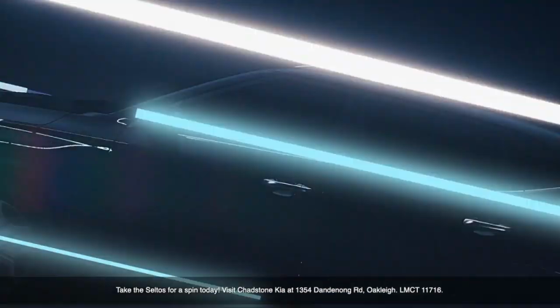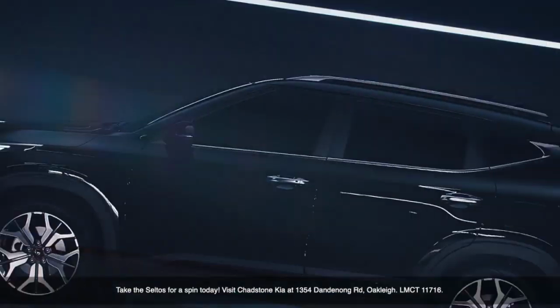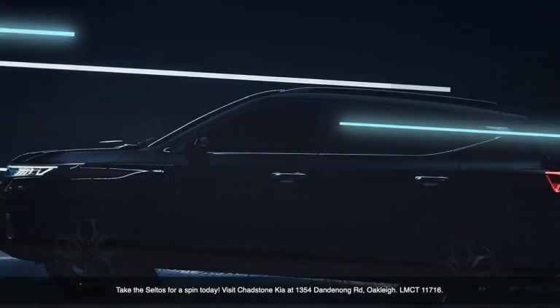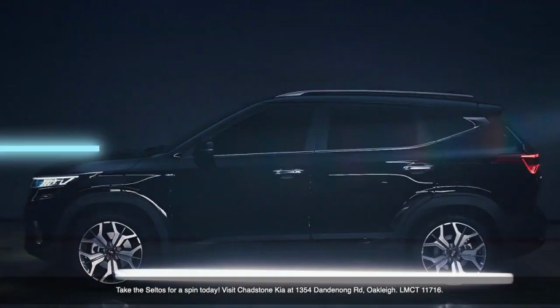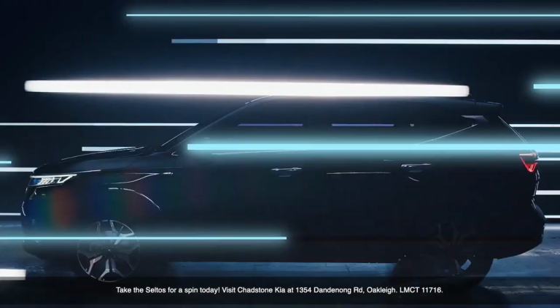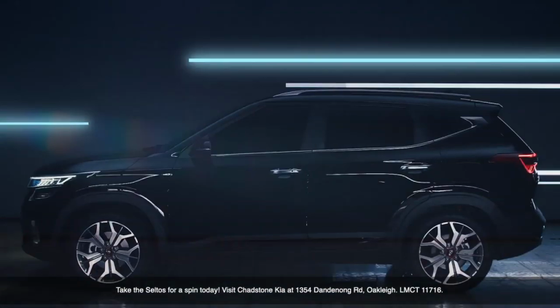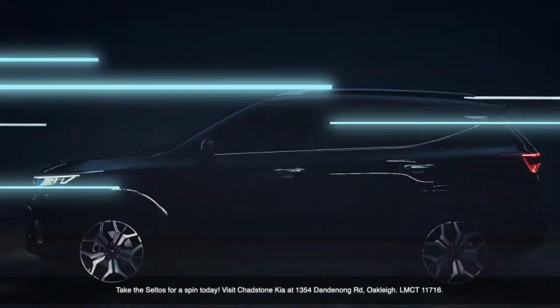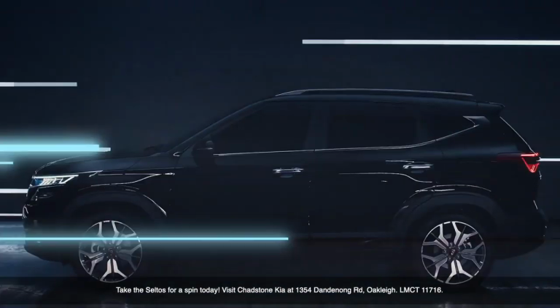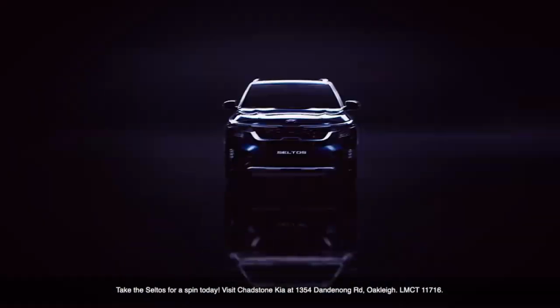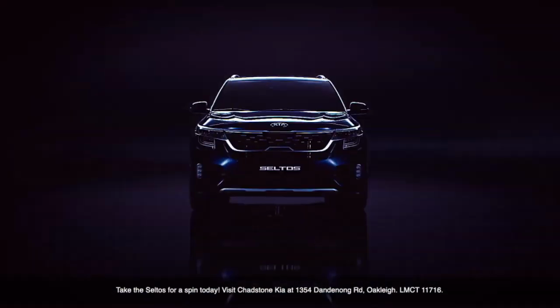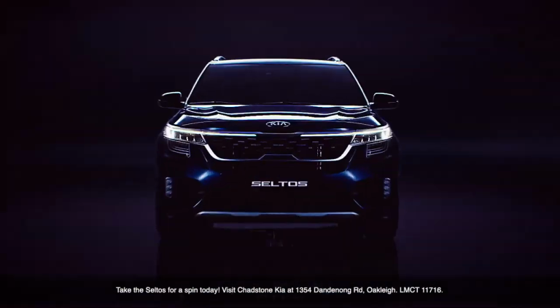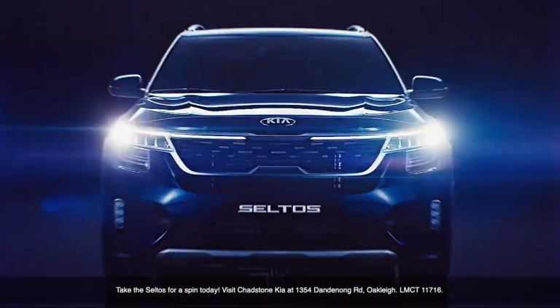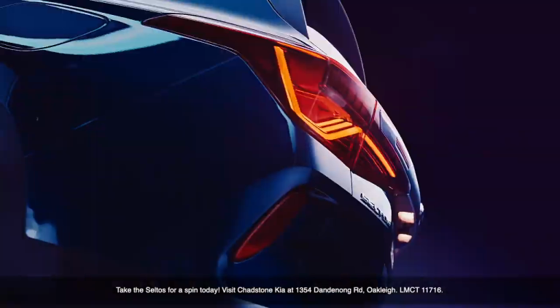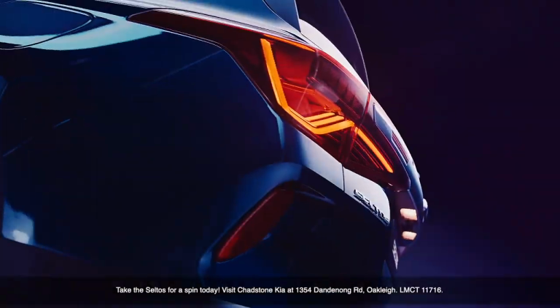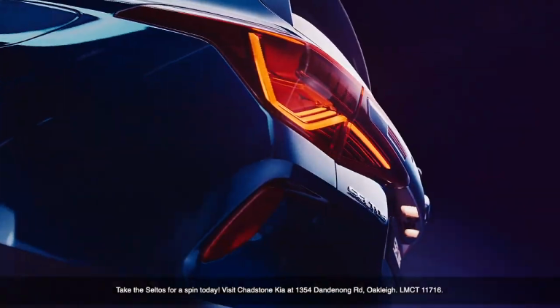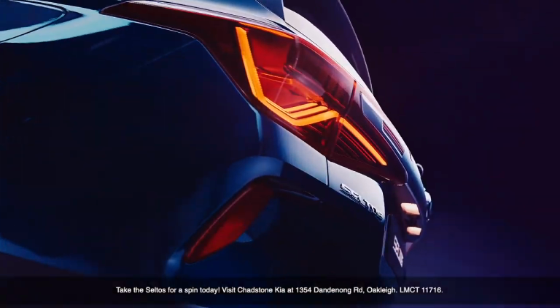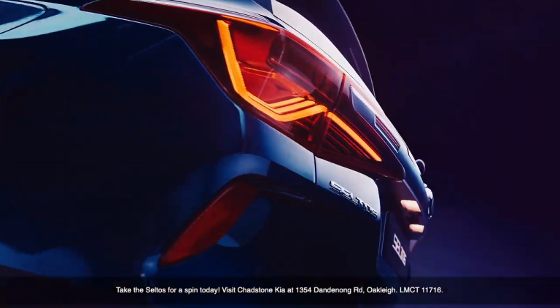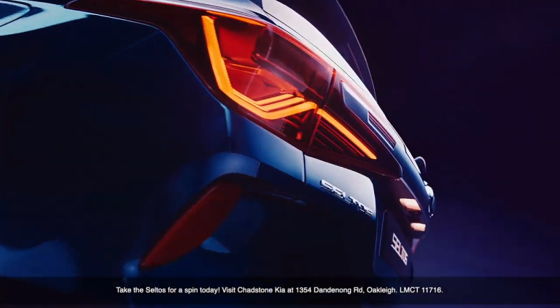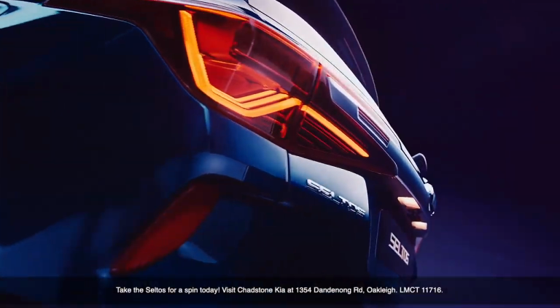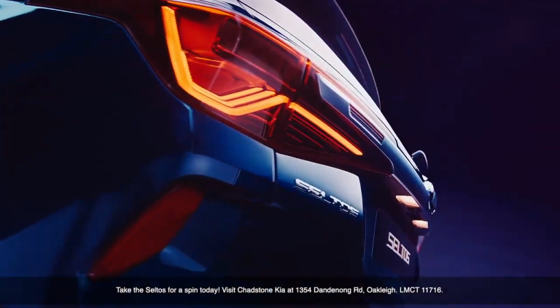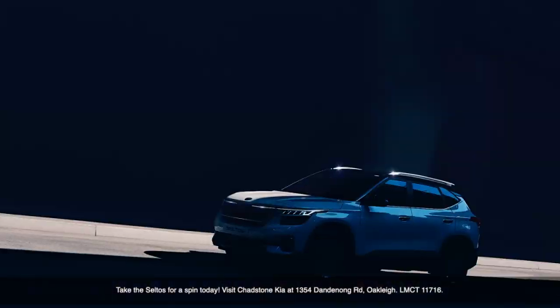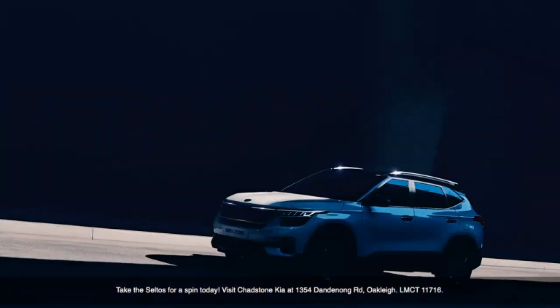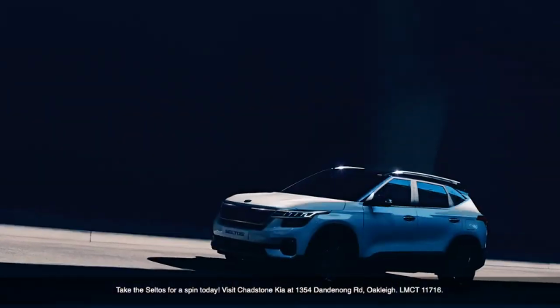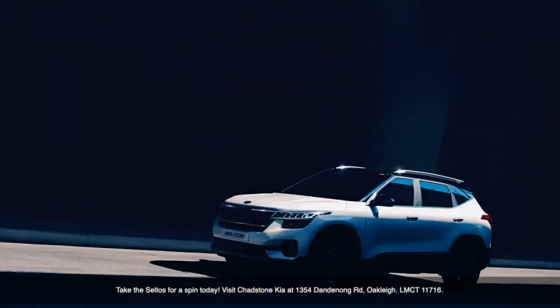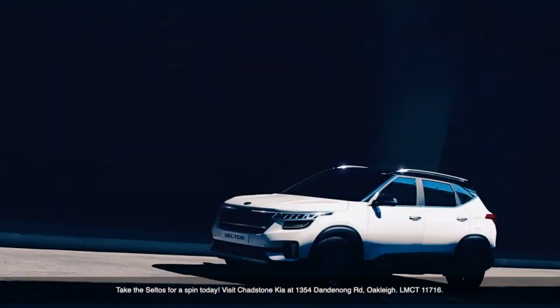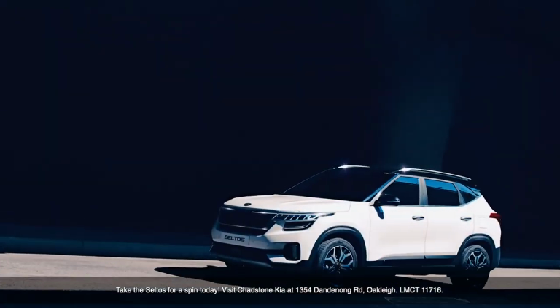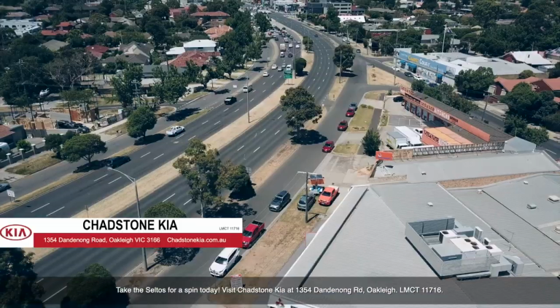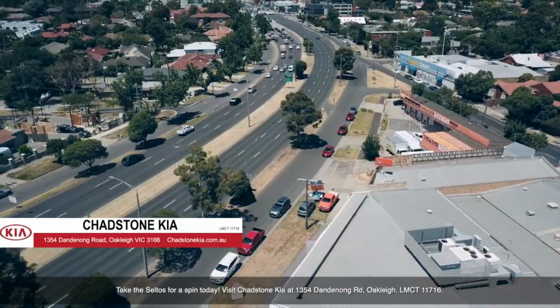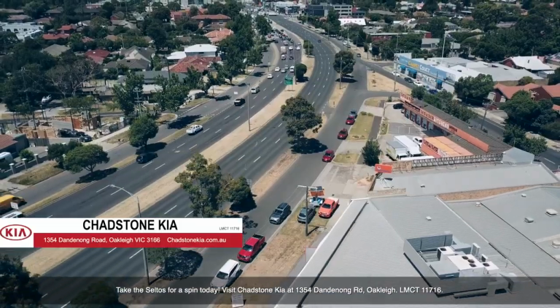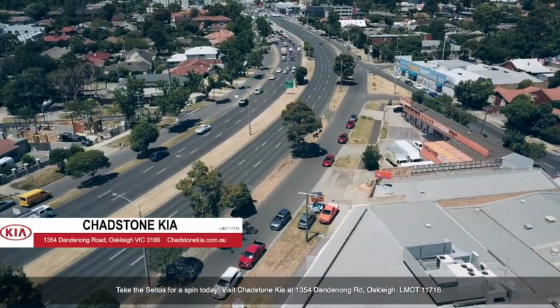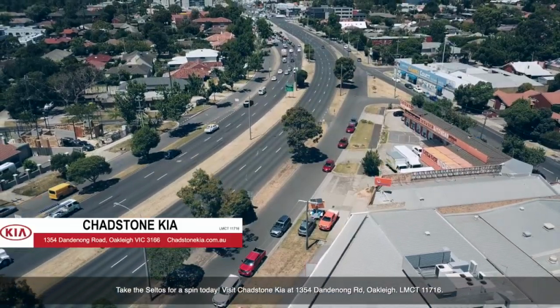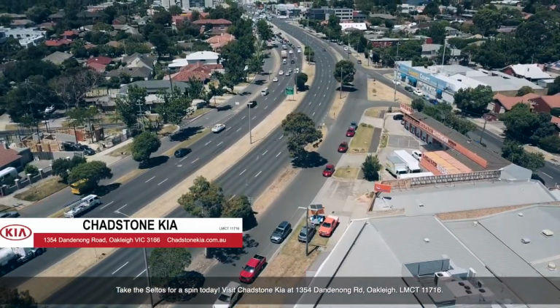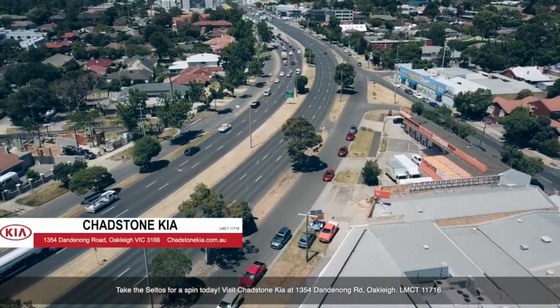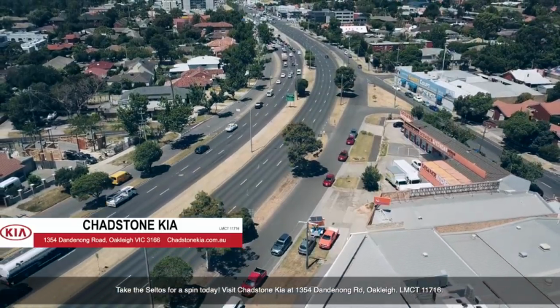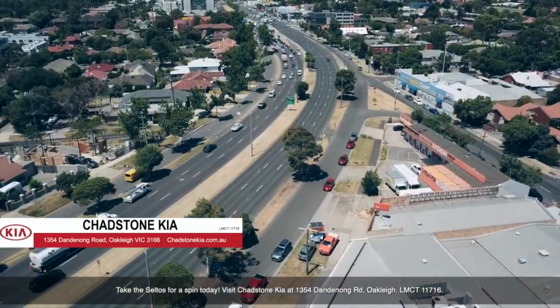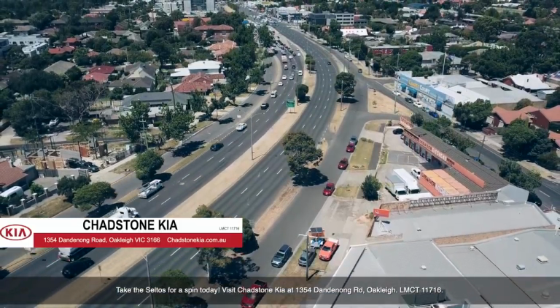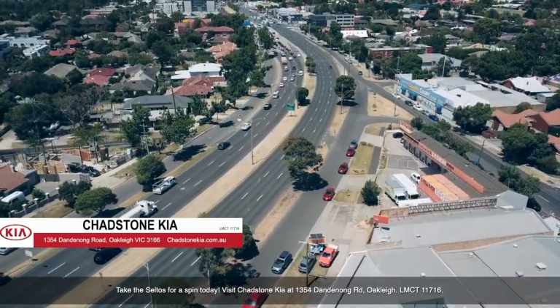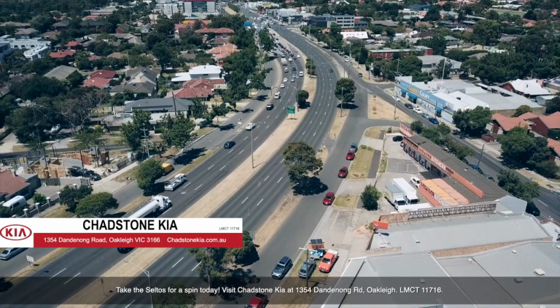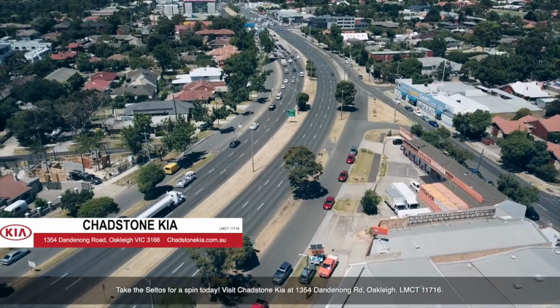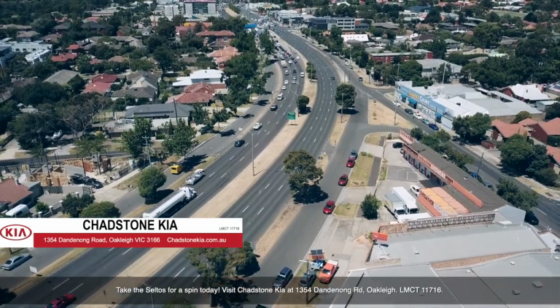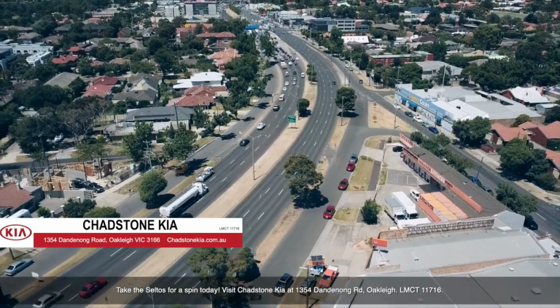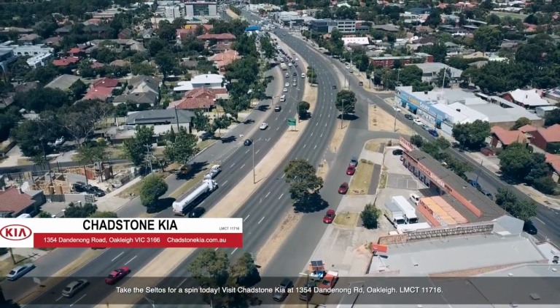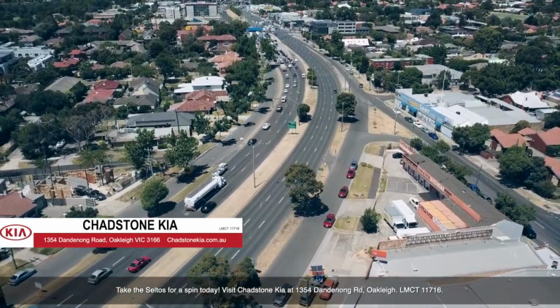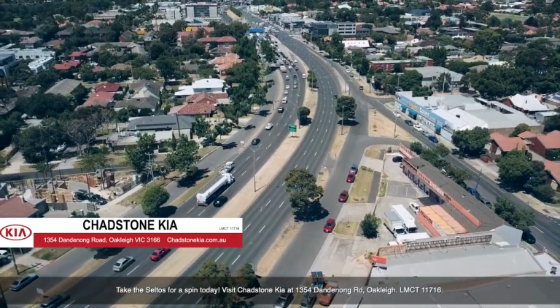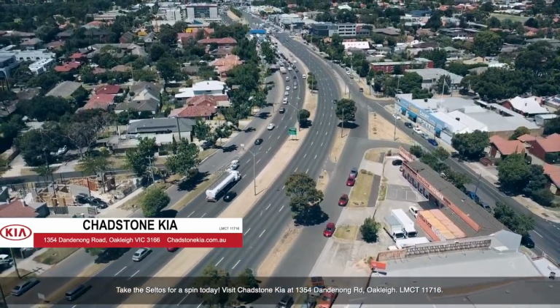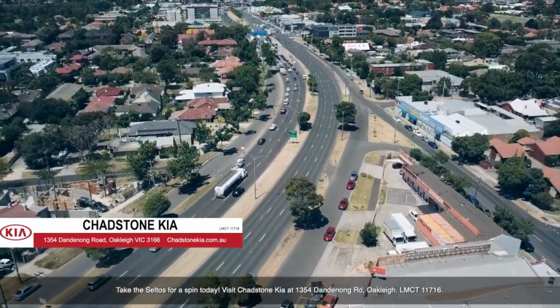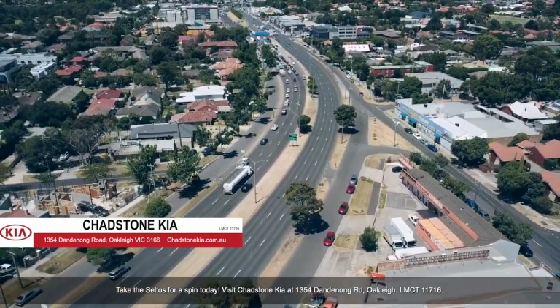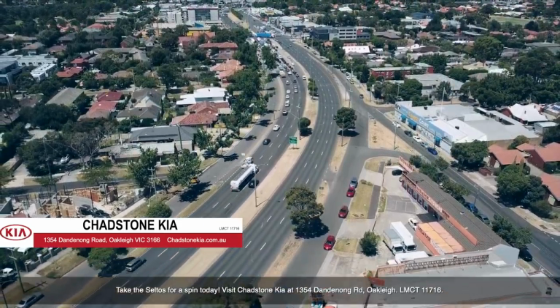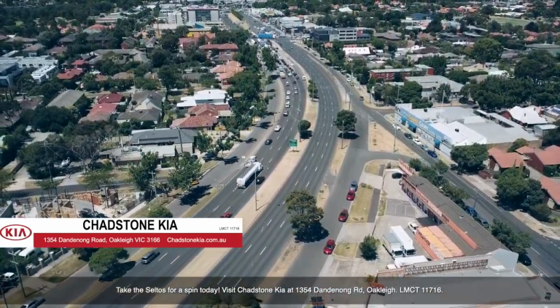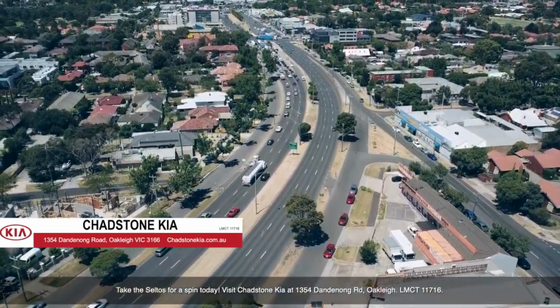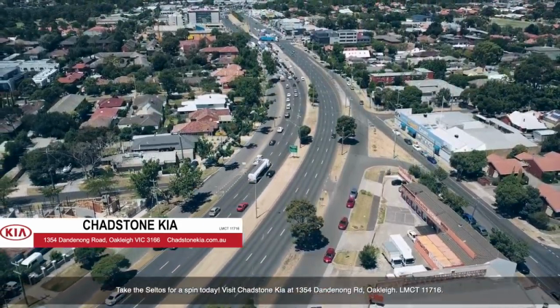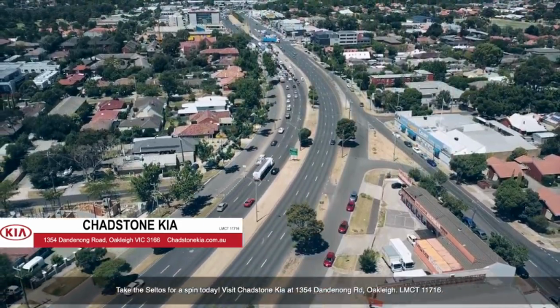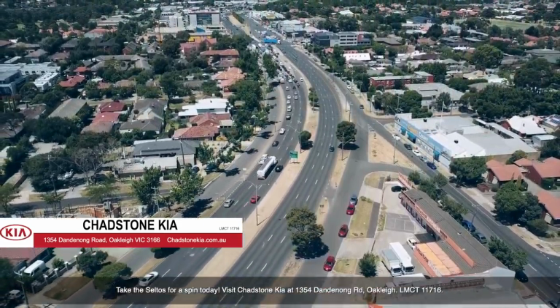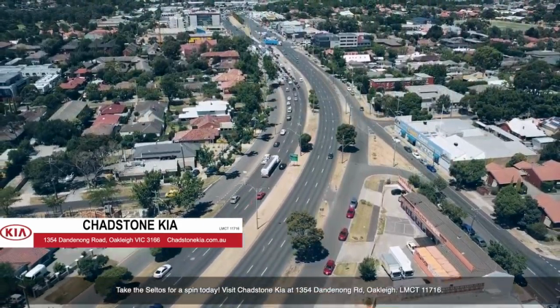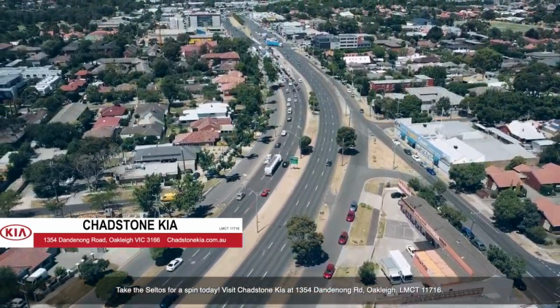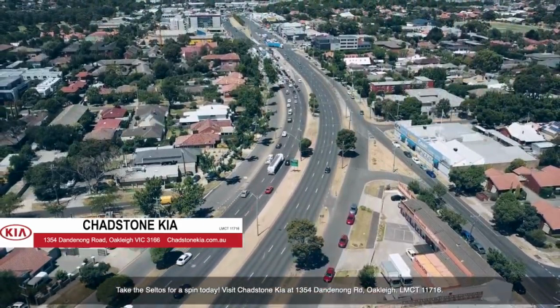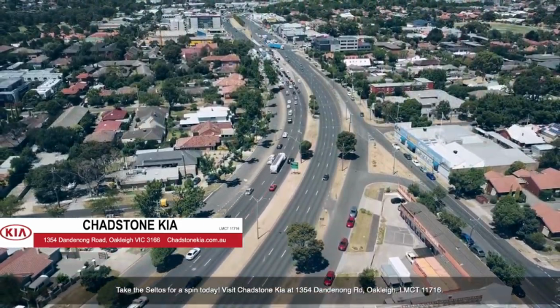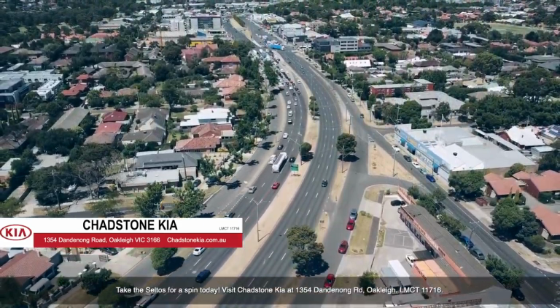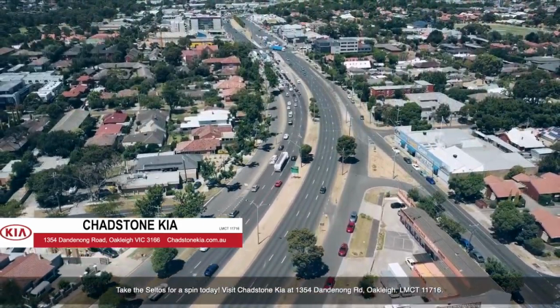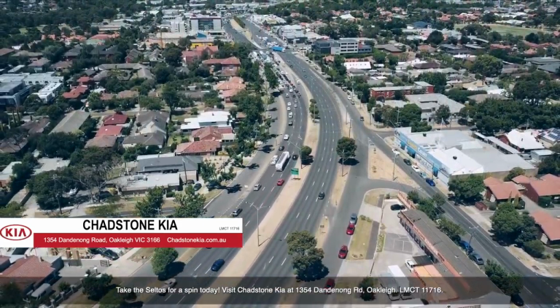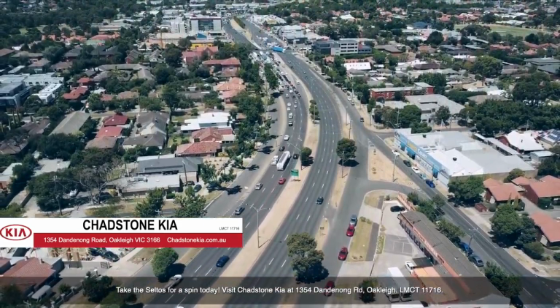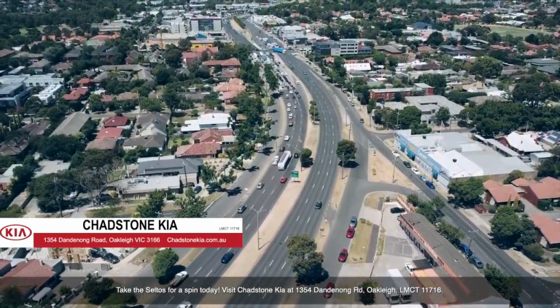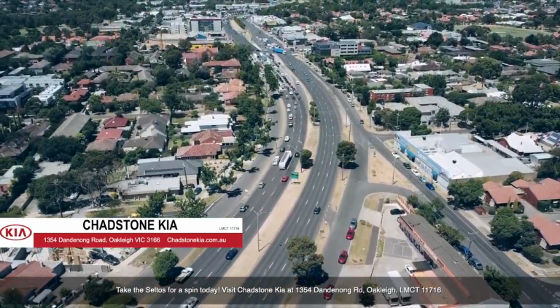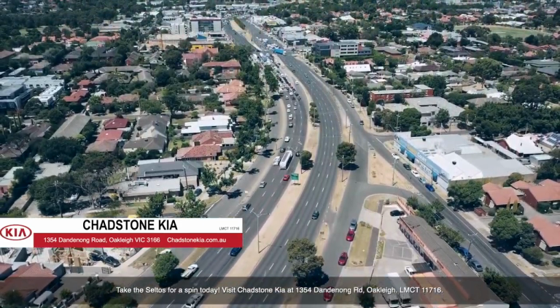Take the Saltos for a spin today at Chadston Kia. 1354 Dandenong Road, Oakleigh. LMCT 11716.